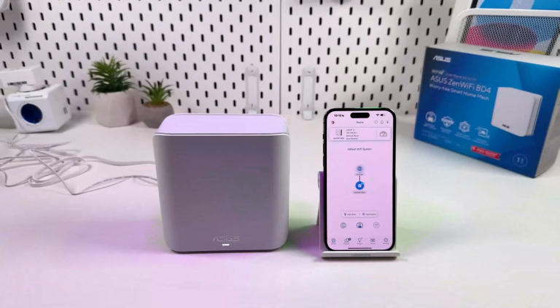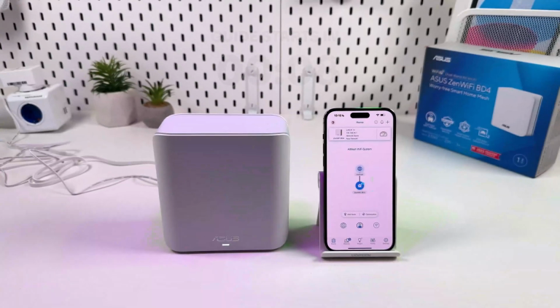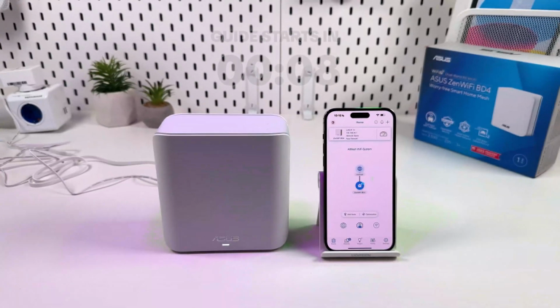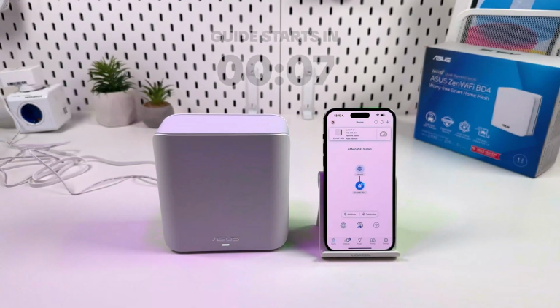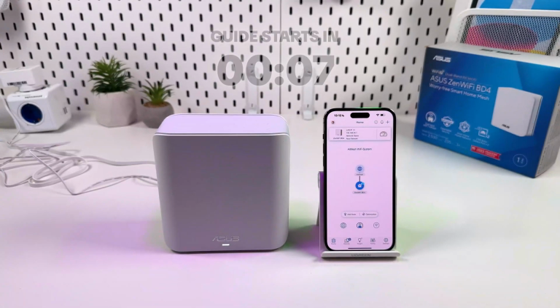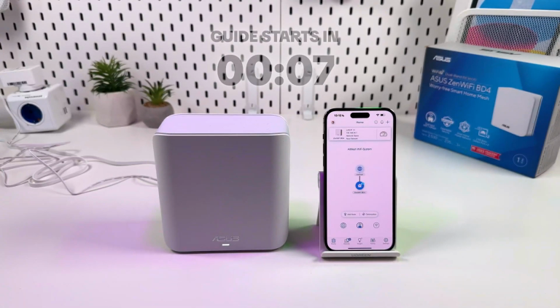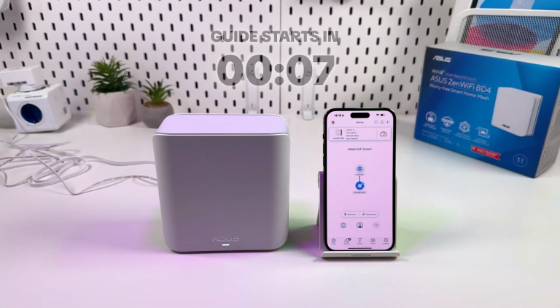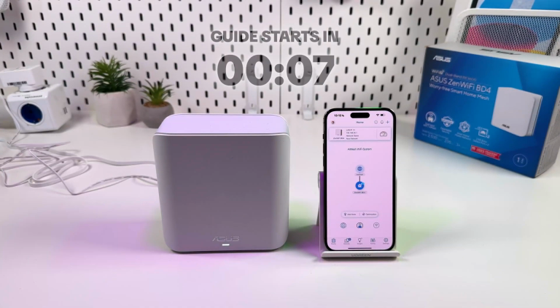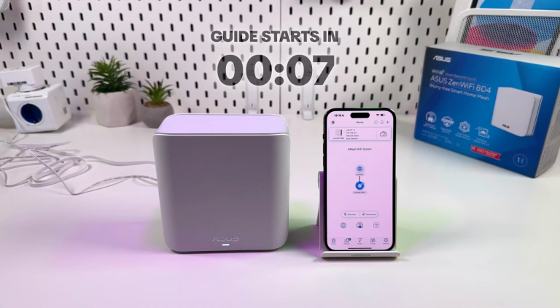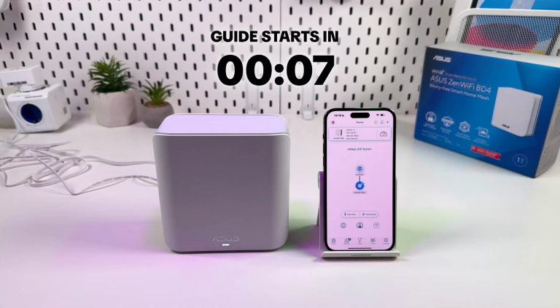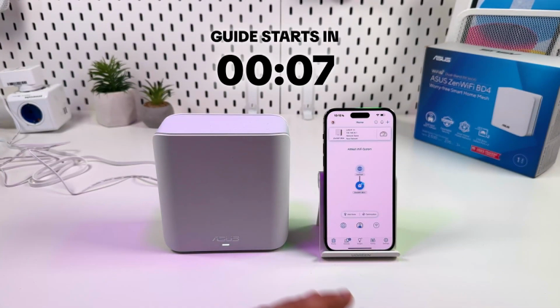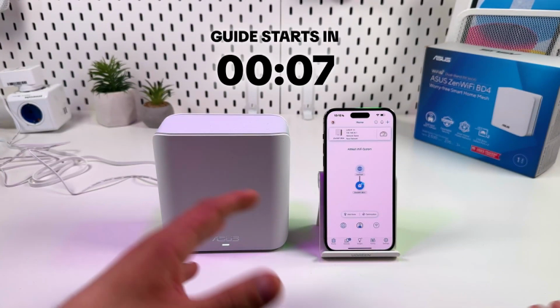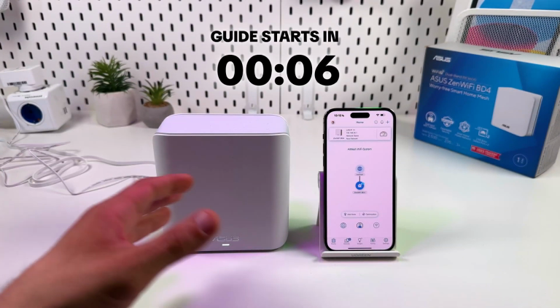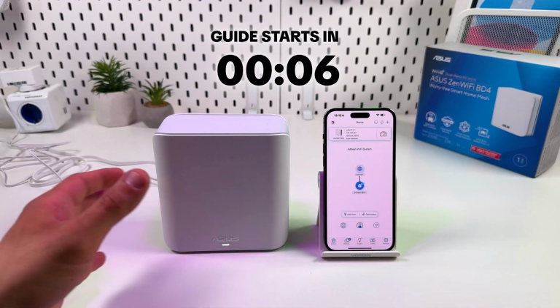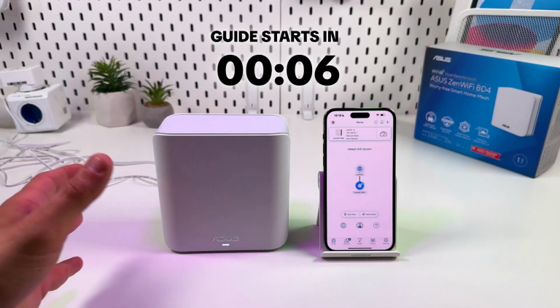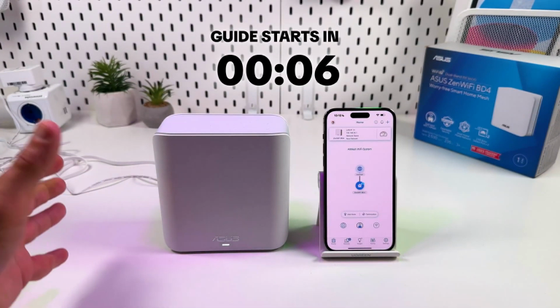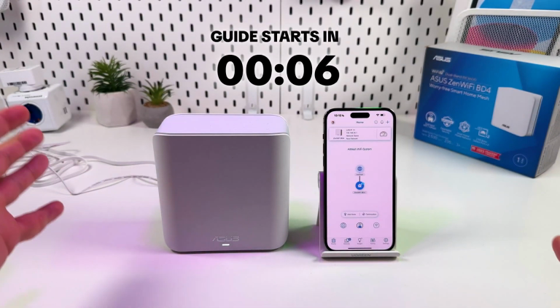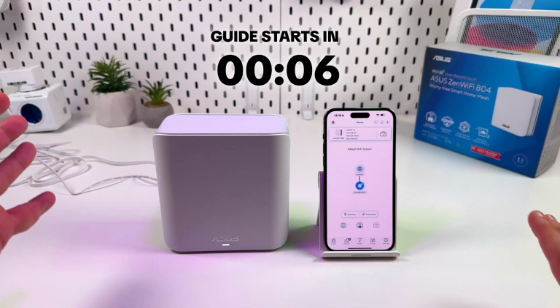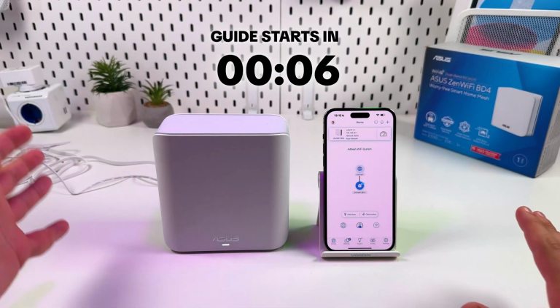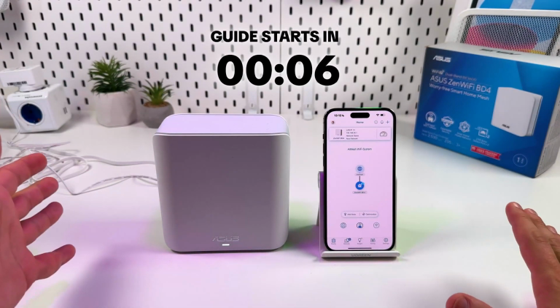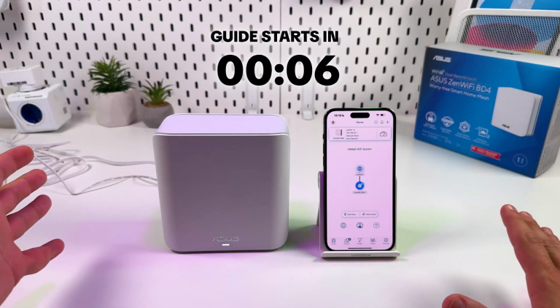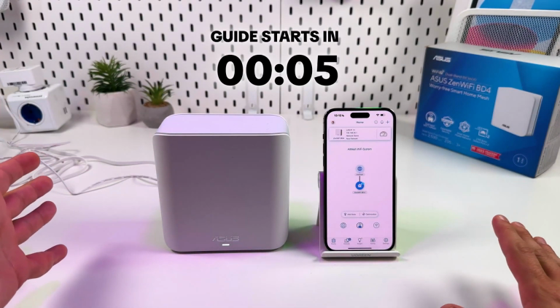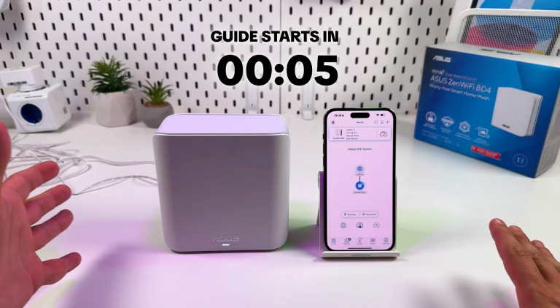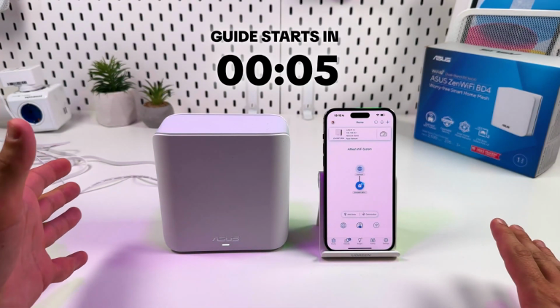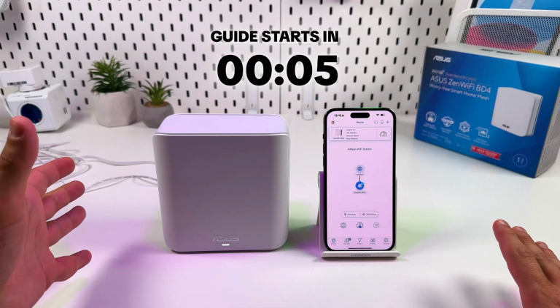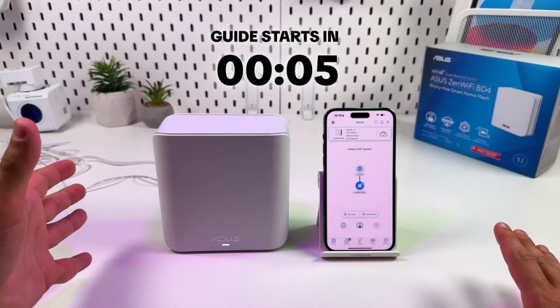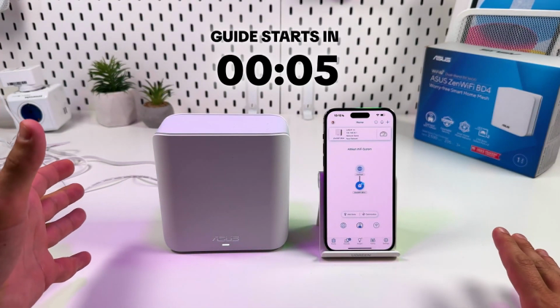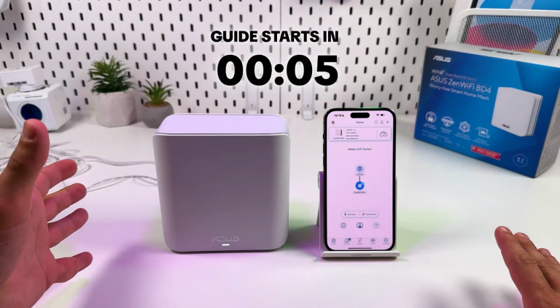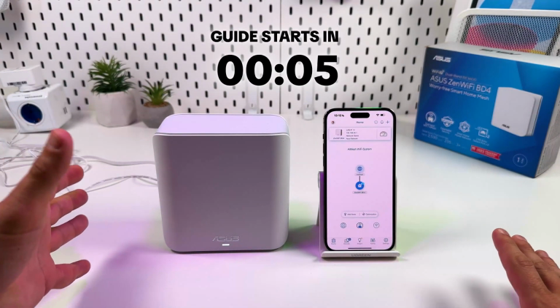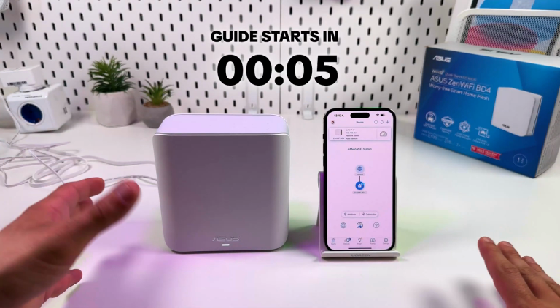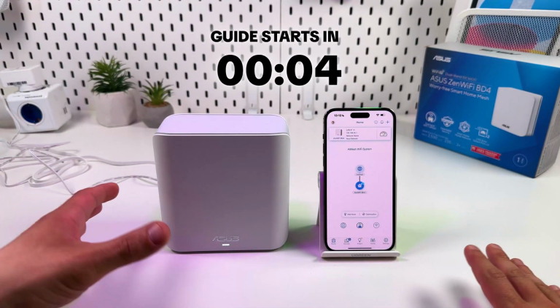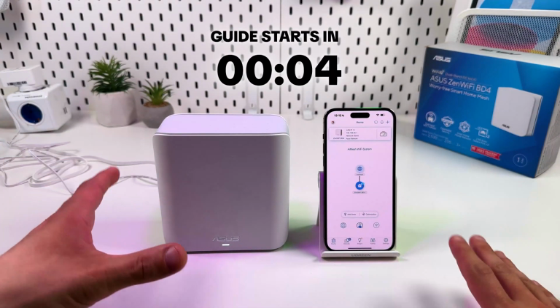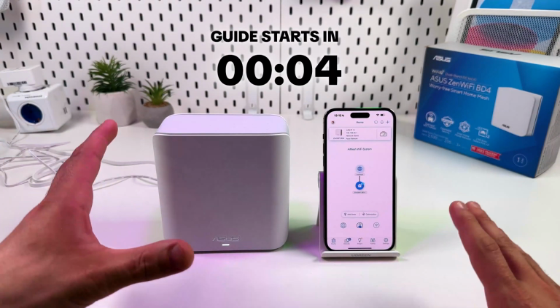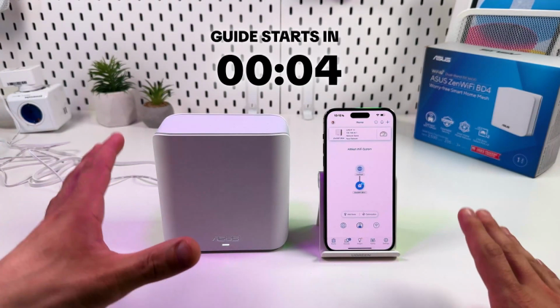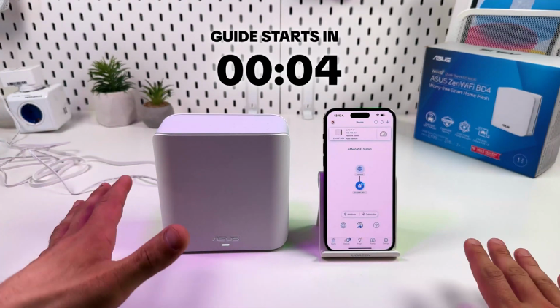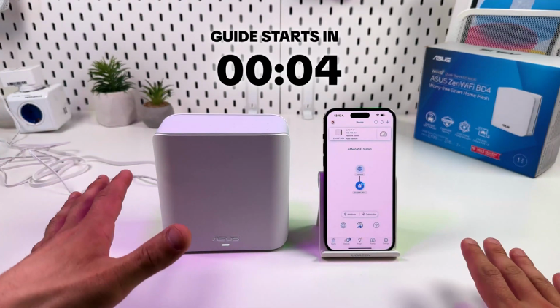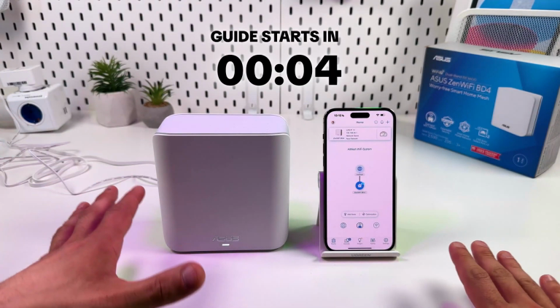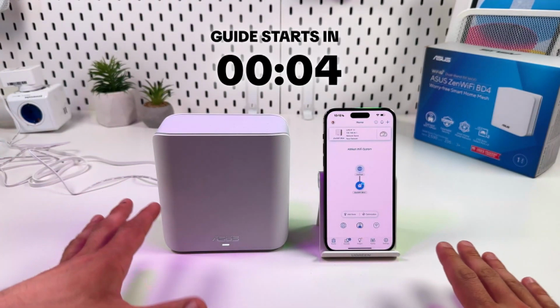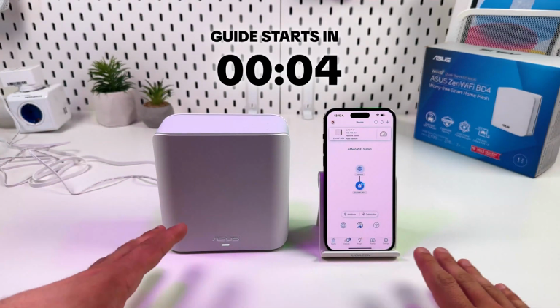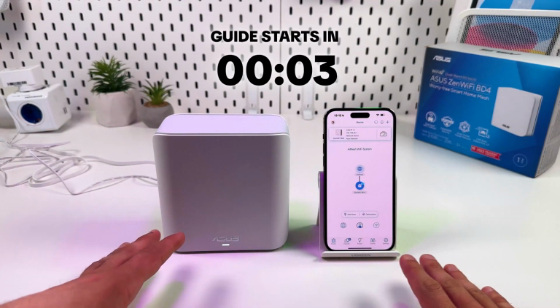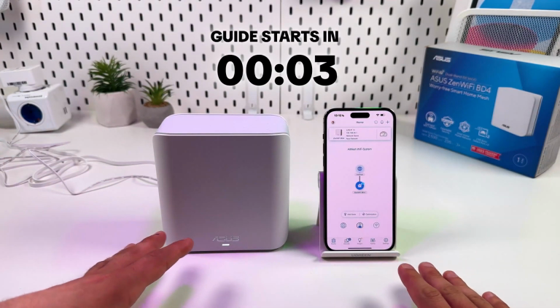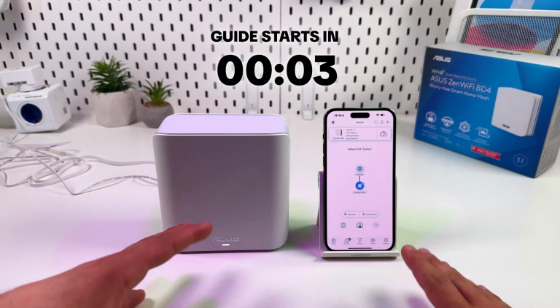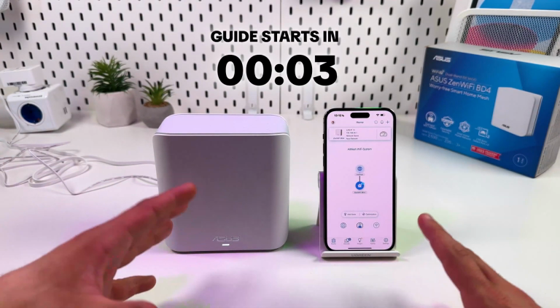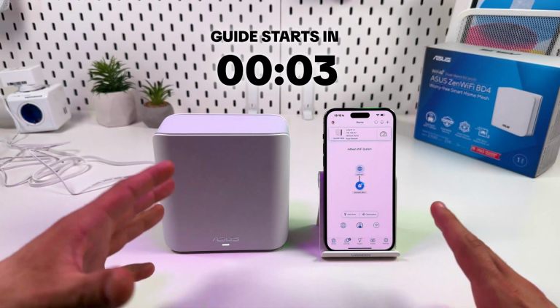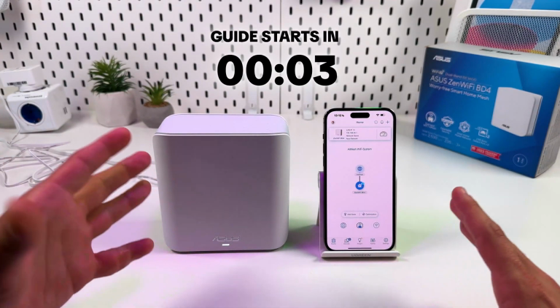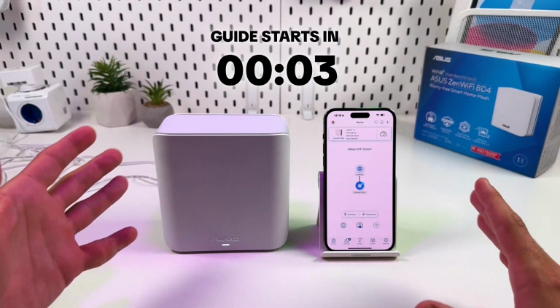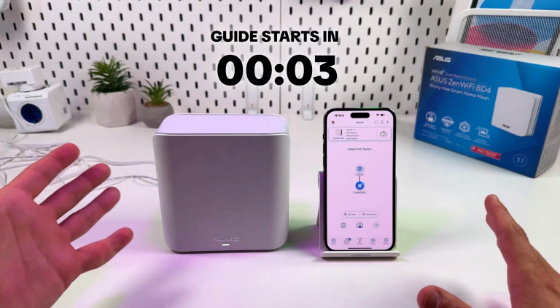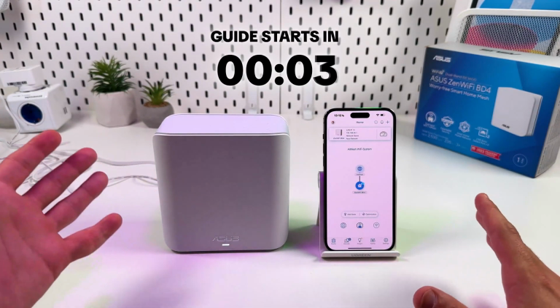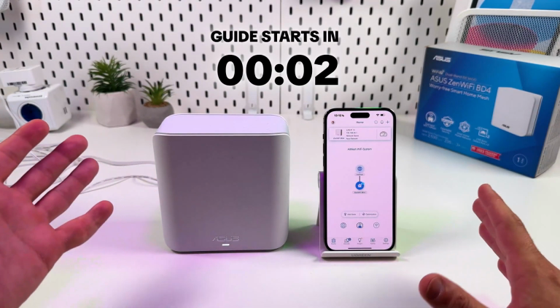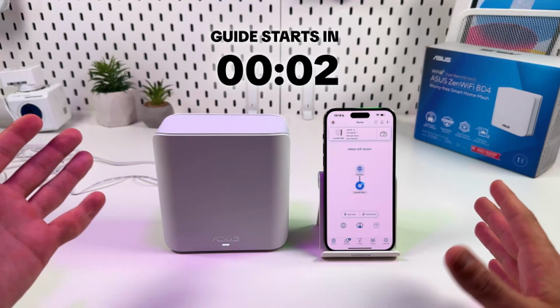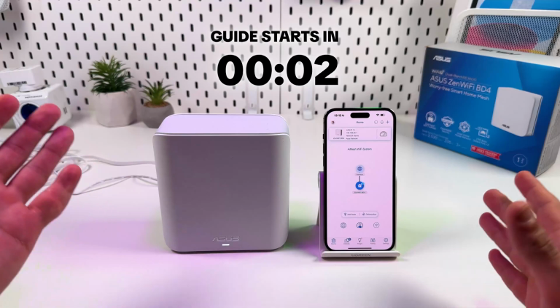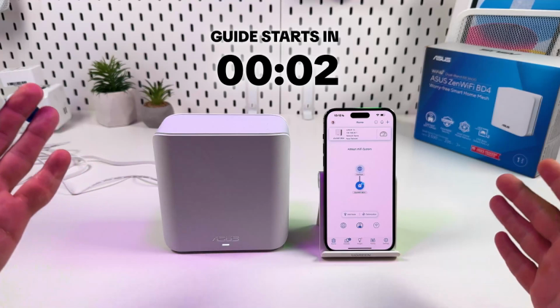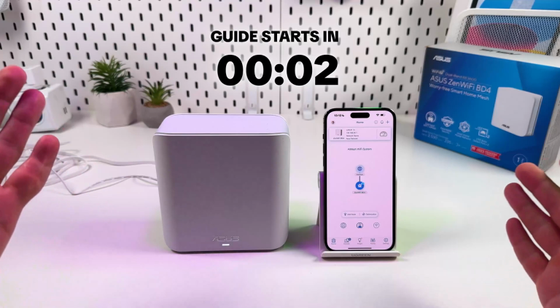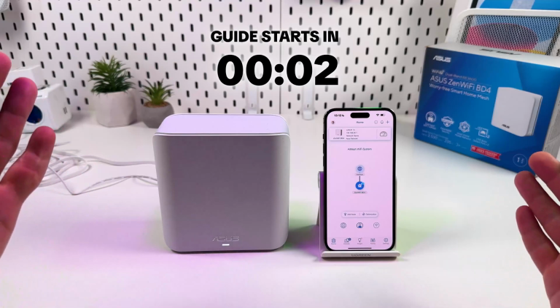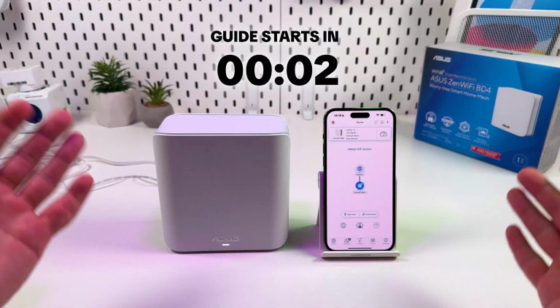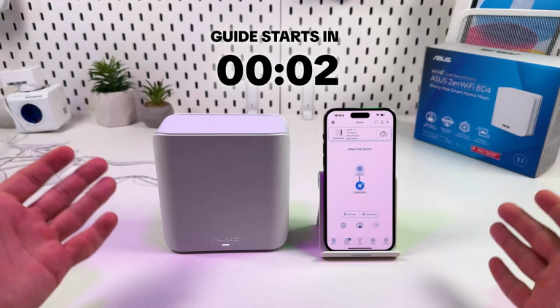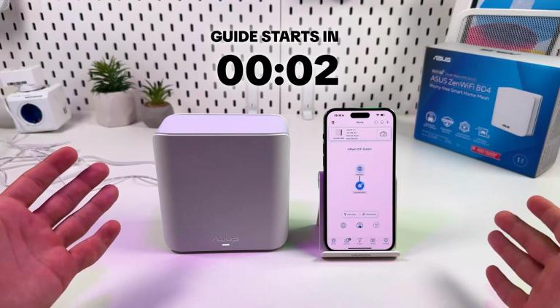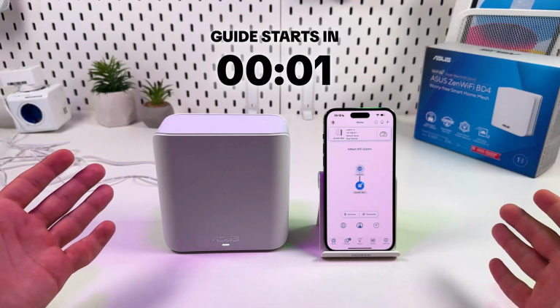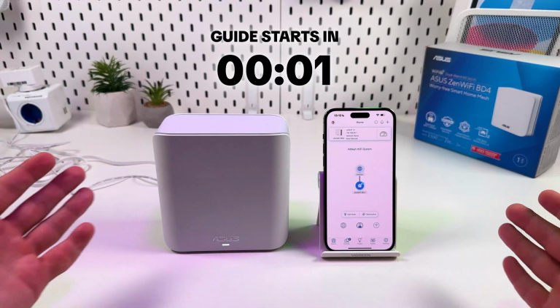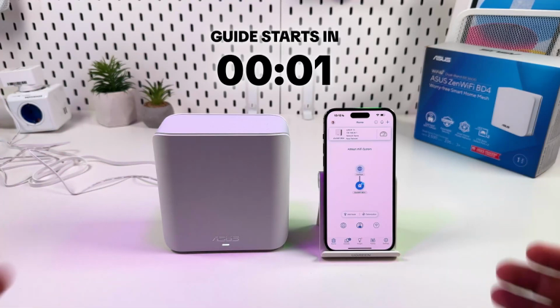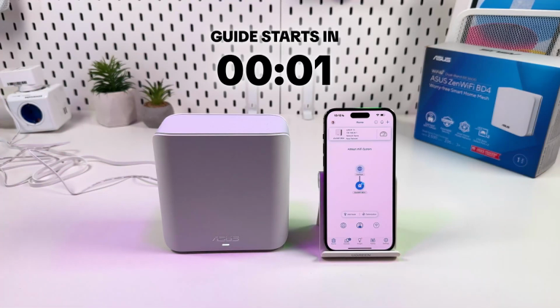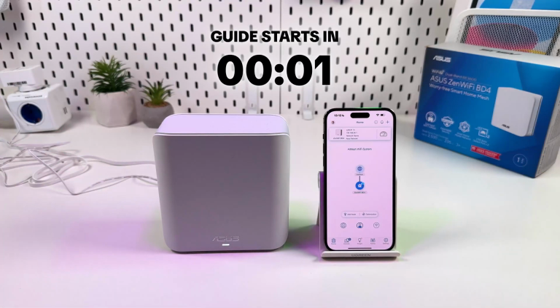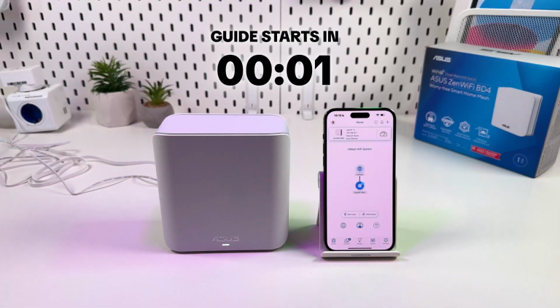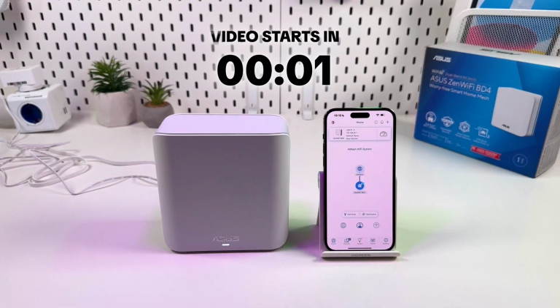In this video I'm going to show you how to set up ASUS ZenWiFi BD4, and we are going to start with physical connections.